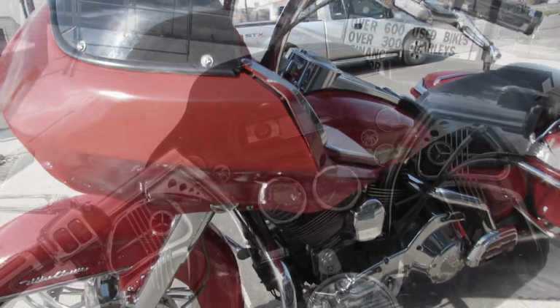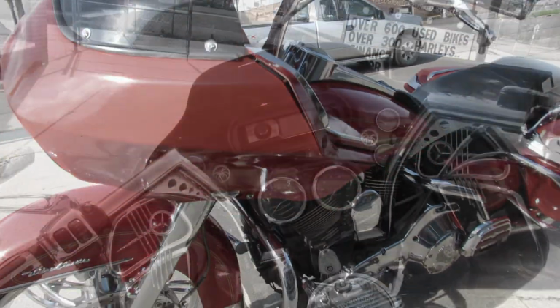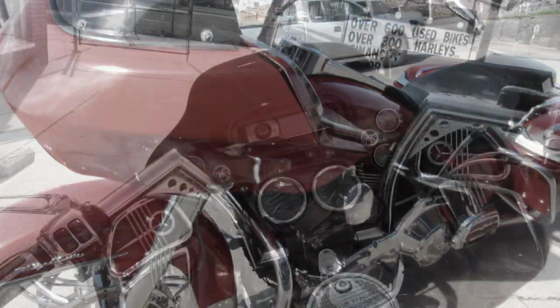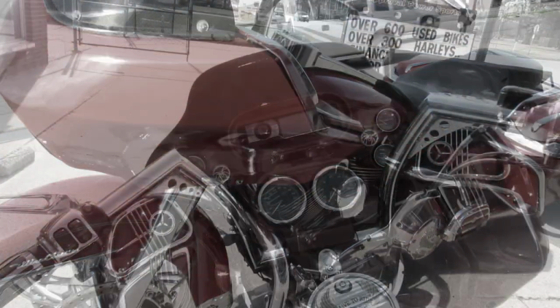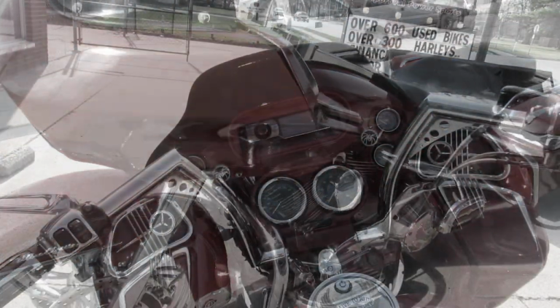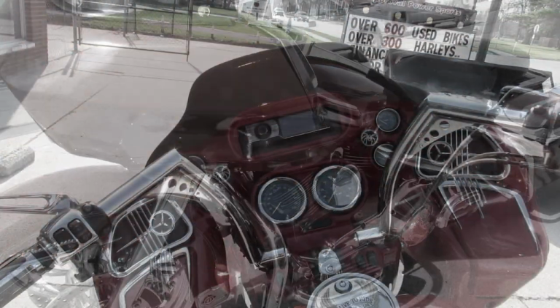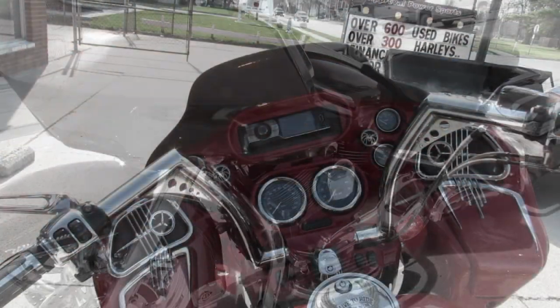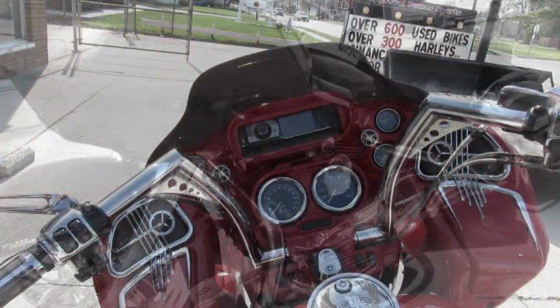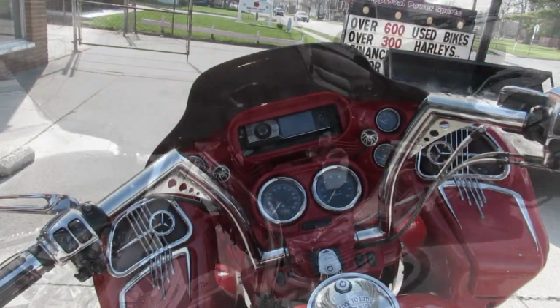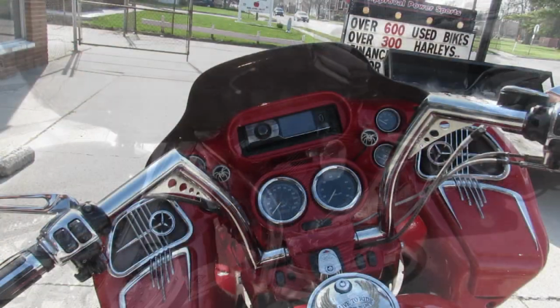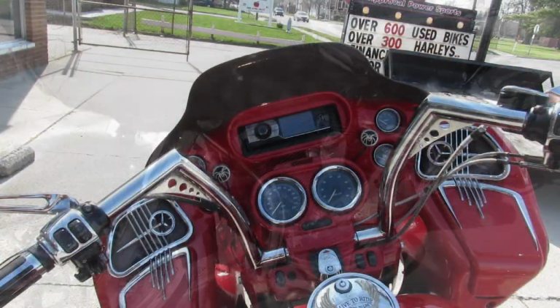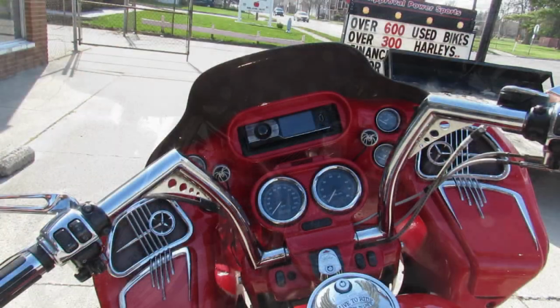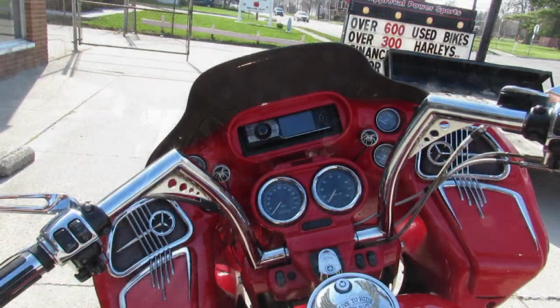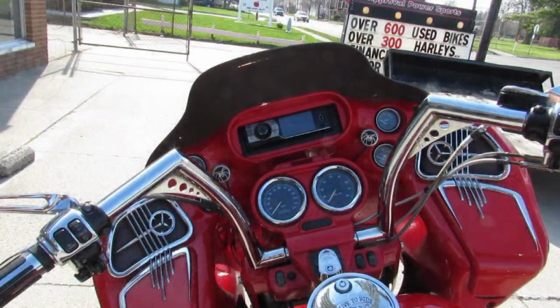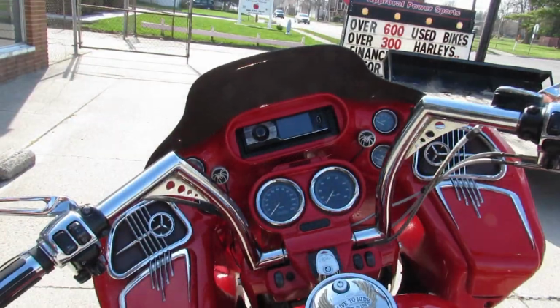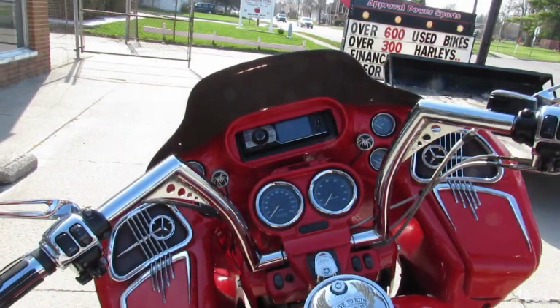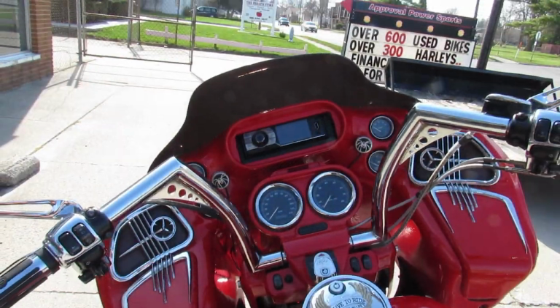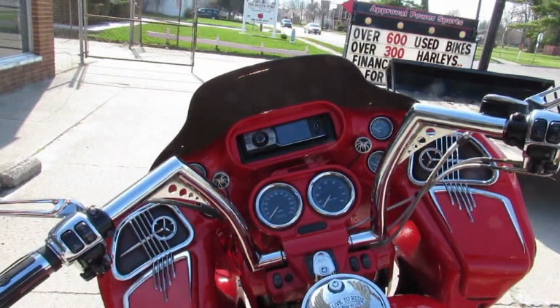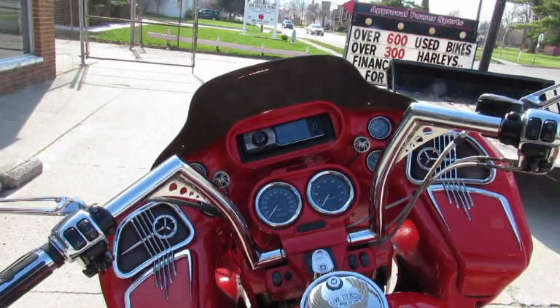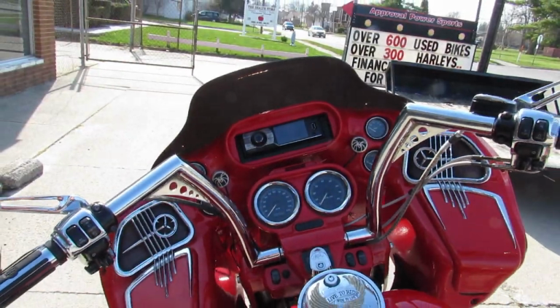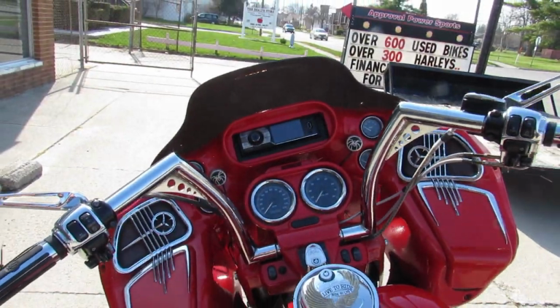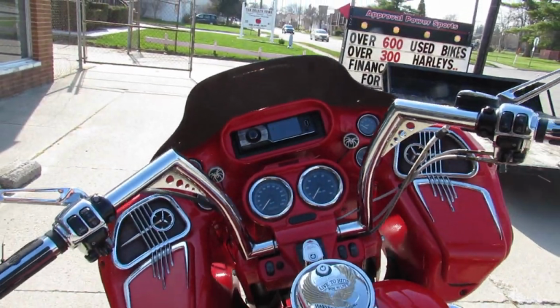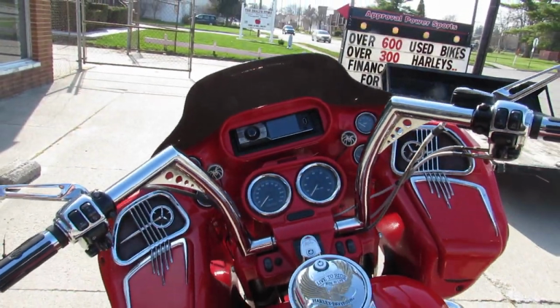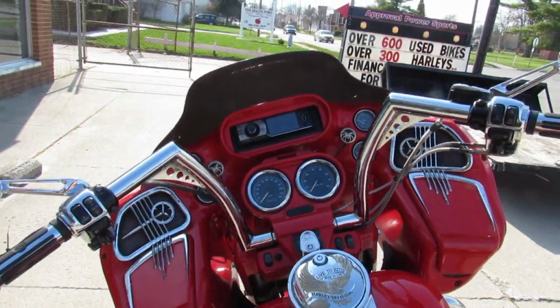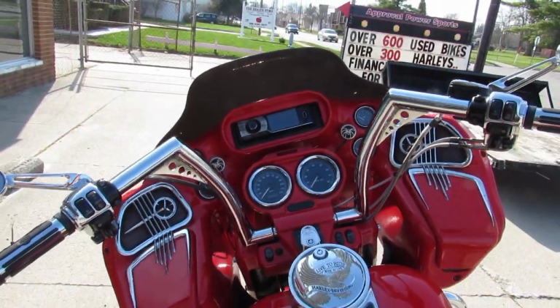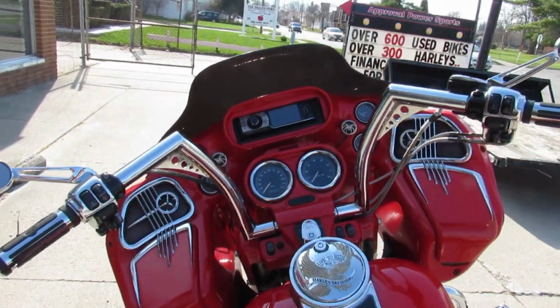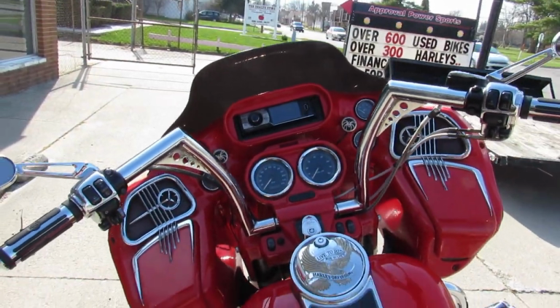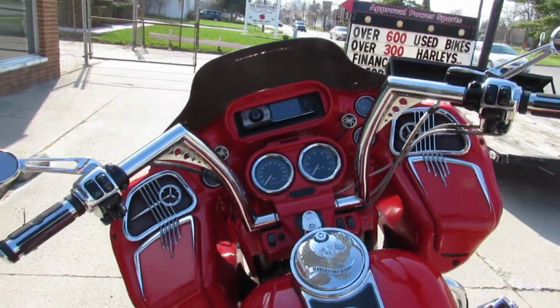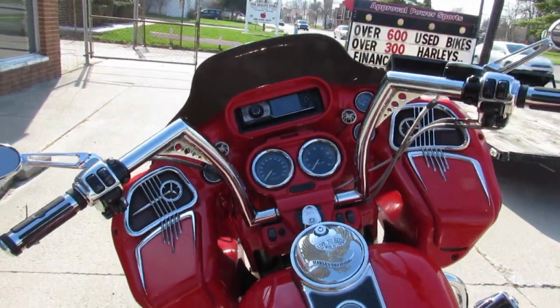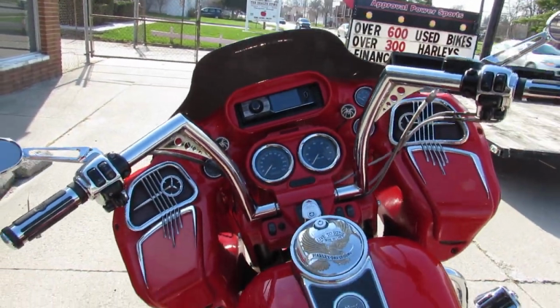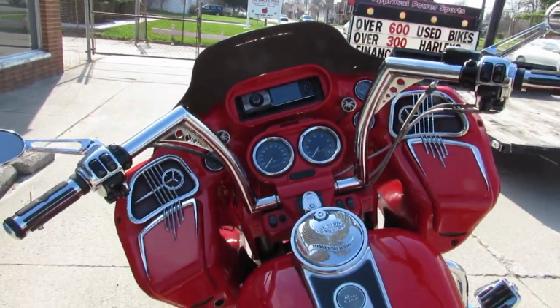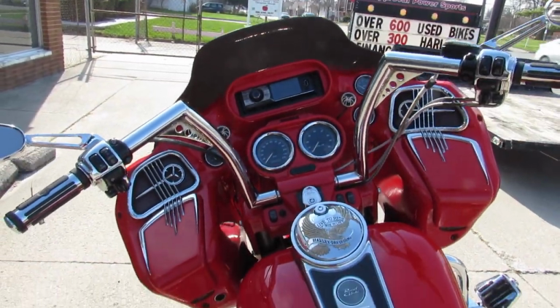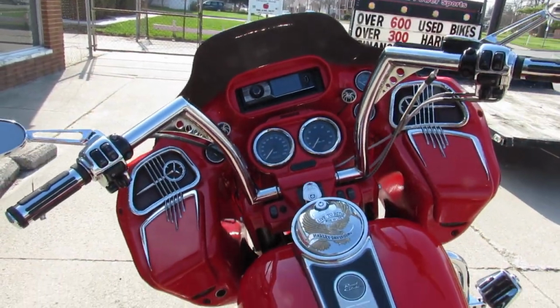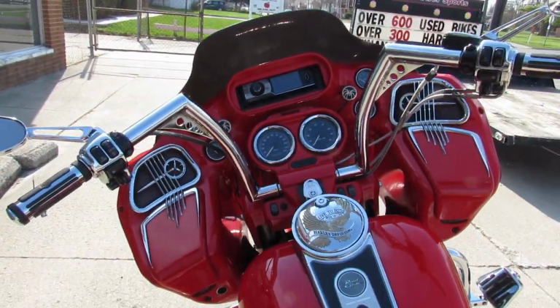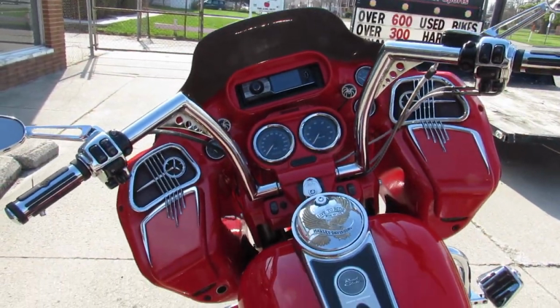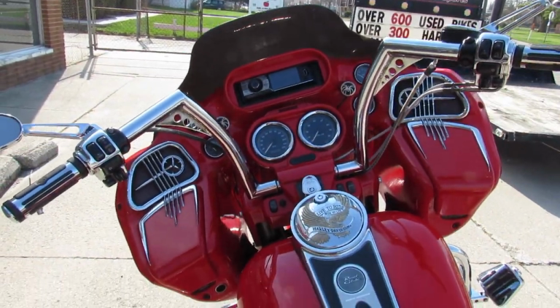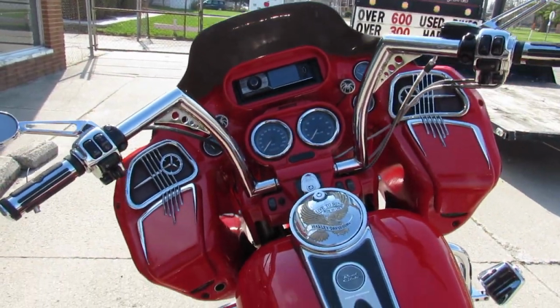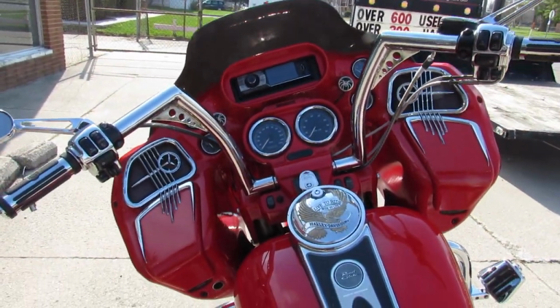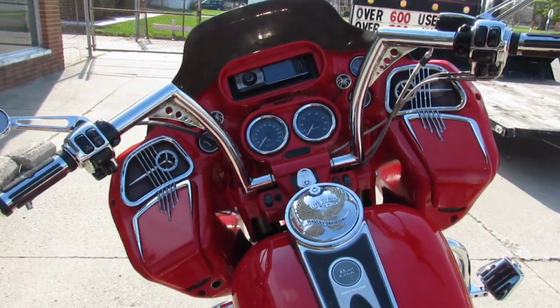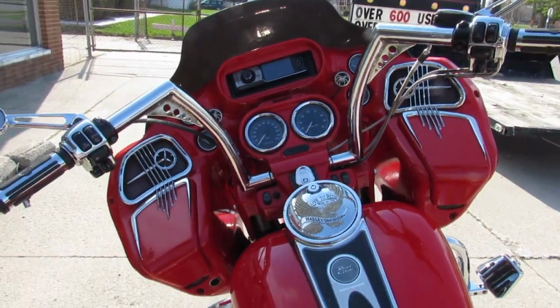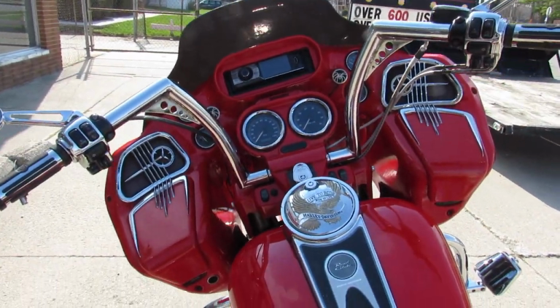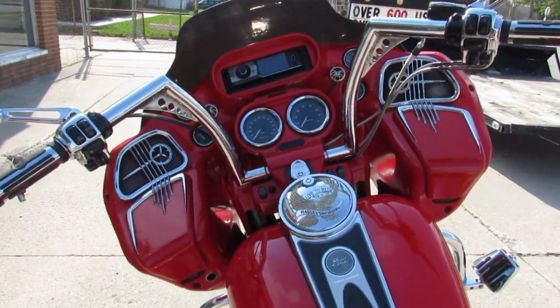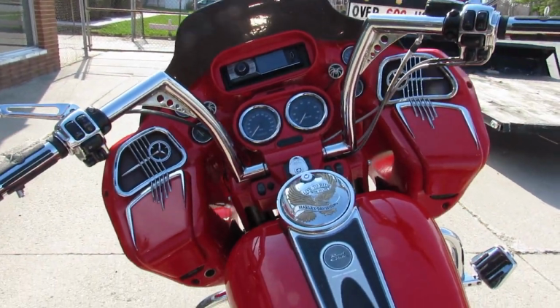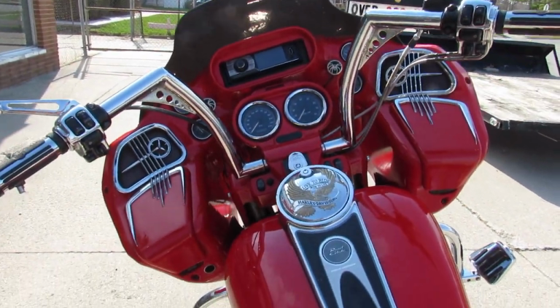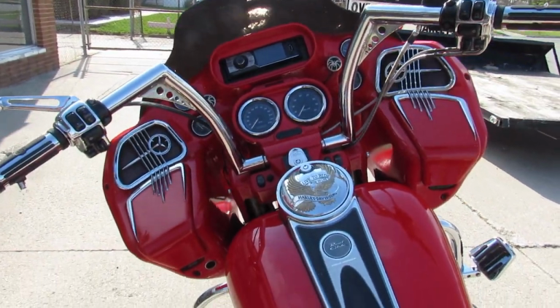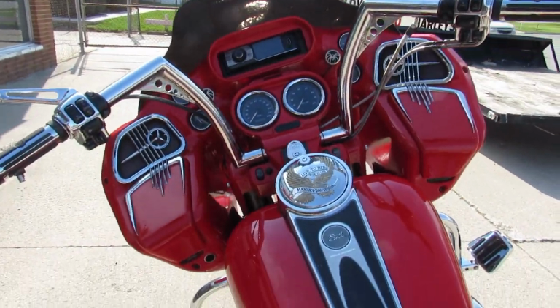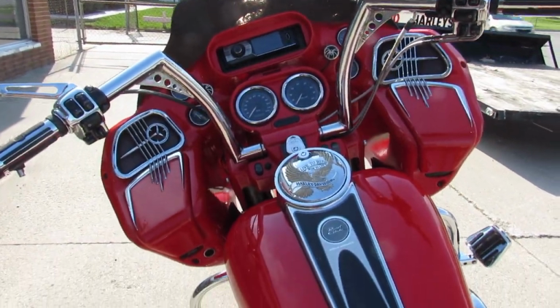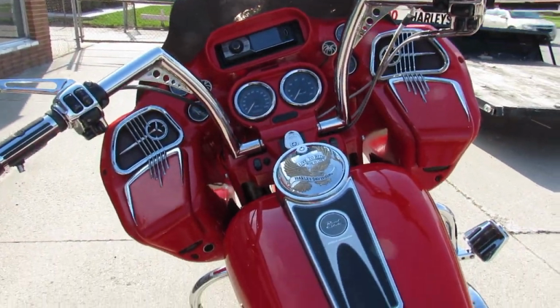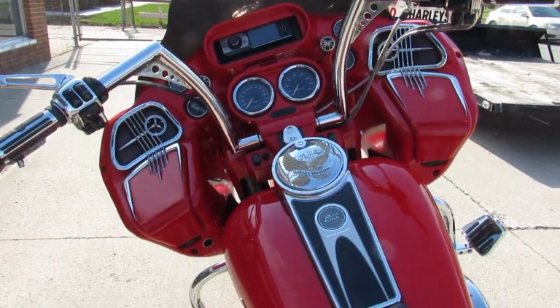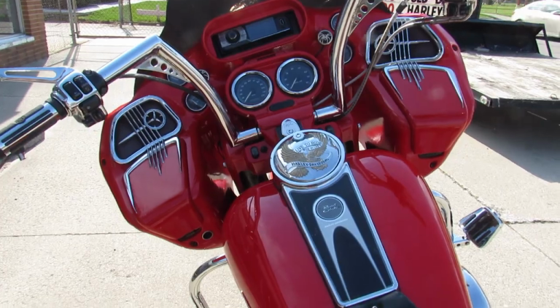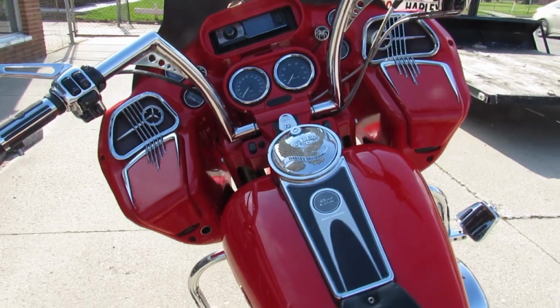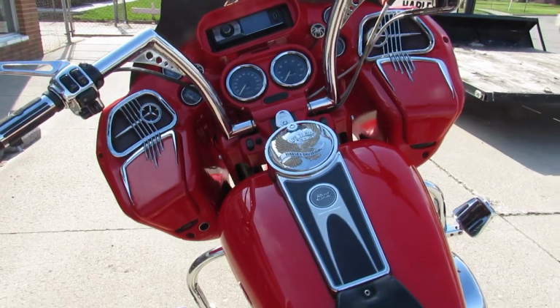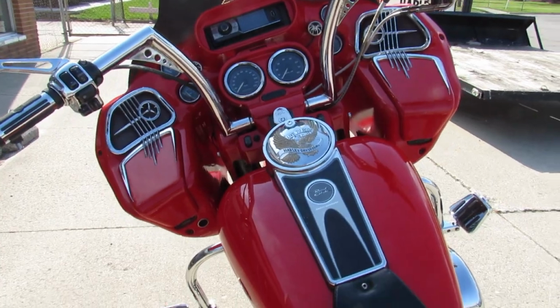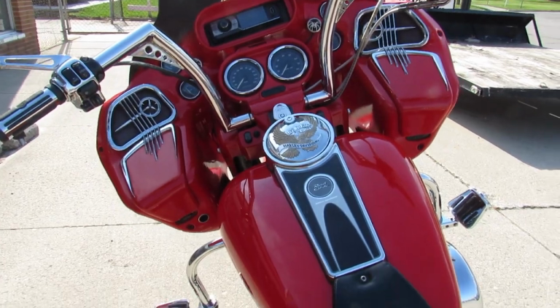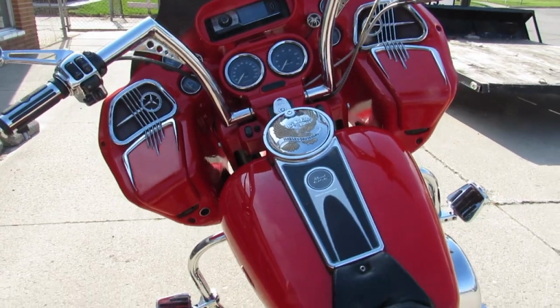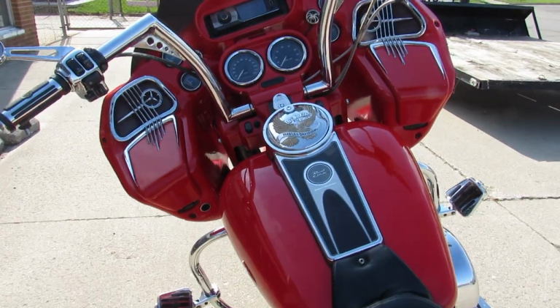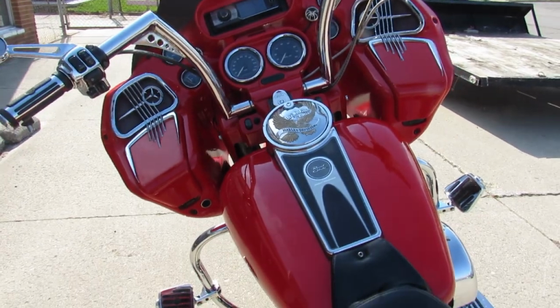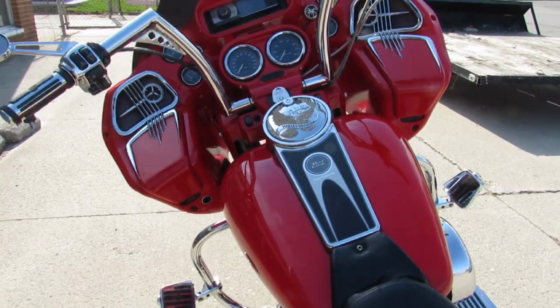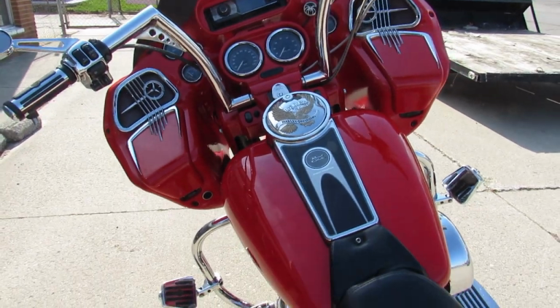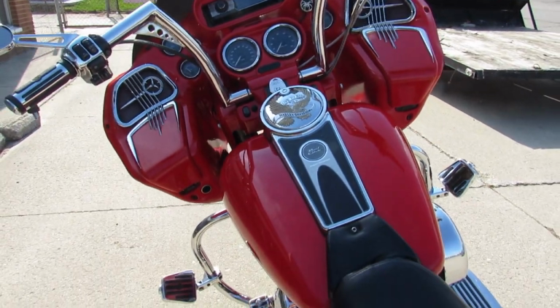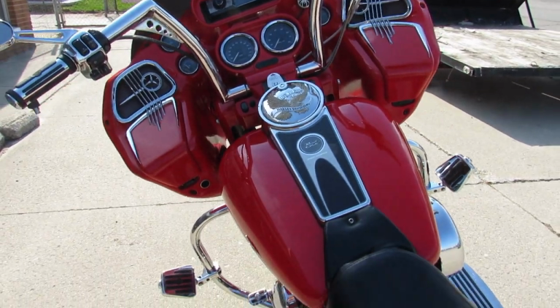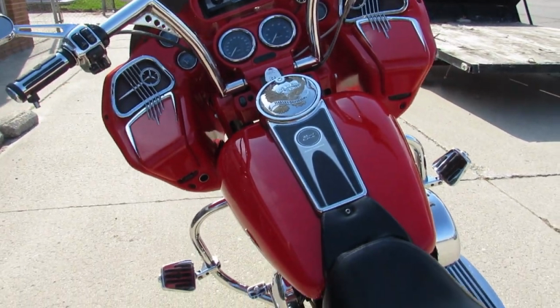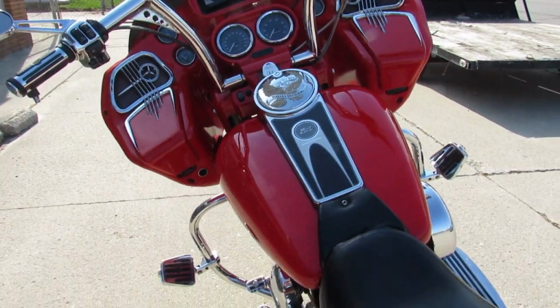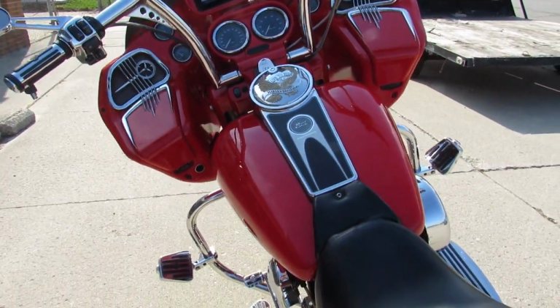Keep an eye on our website — it's ApprovalPowerSports.com. We've got over 500 used bikes, guaranteed financing. Call today and you can ride today.